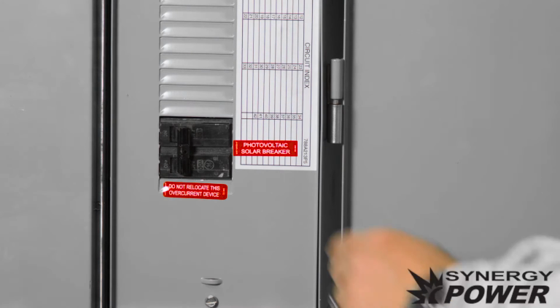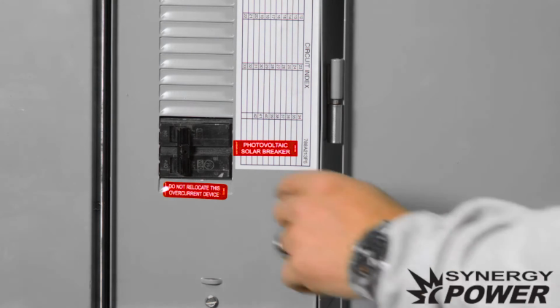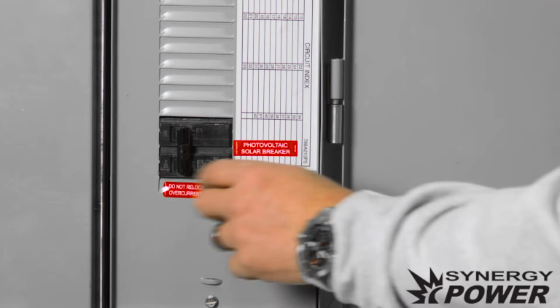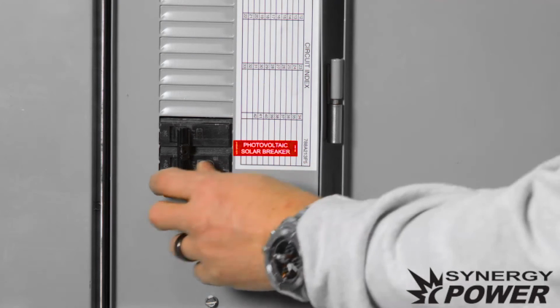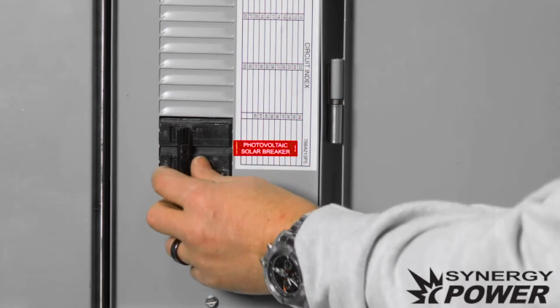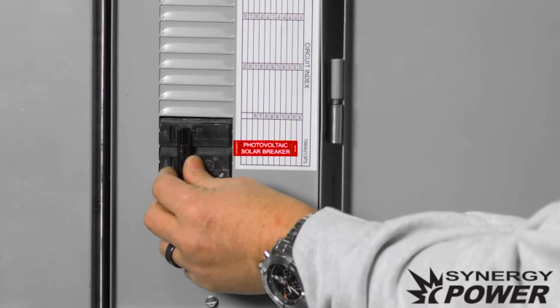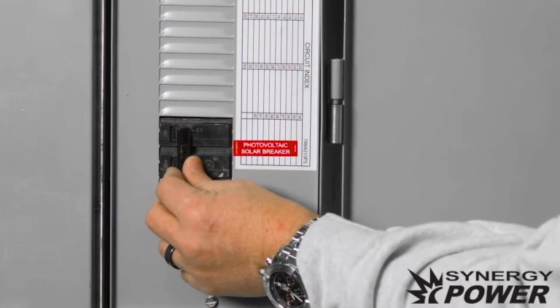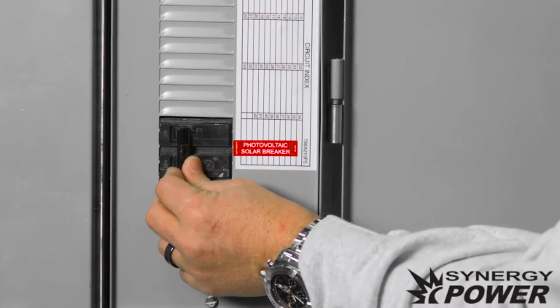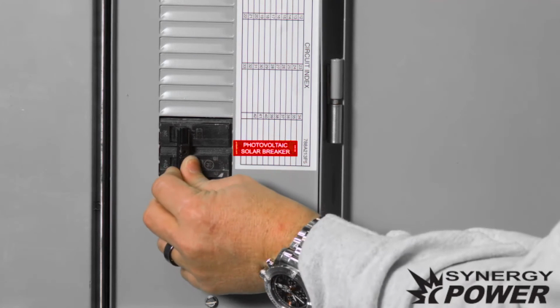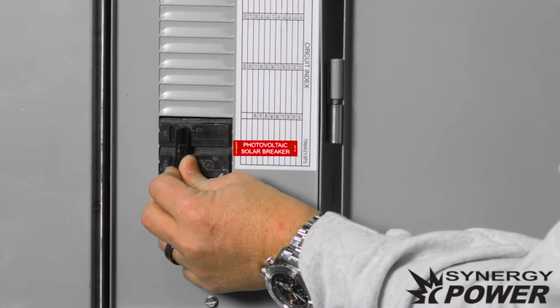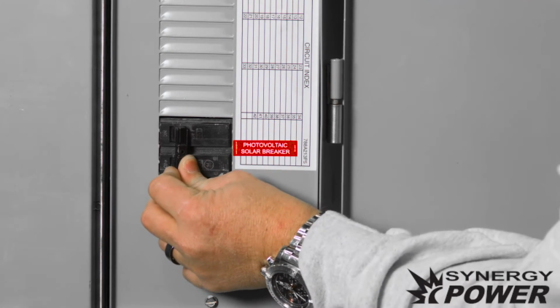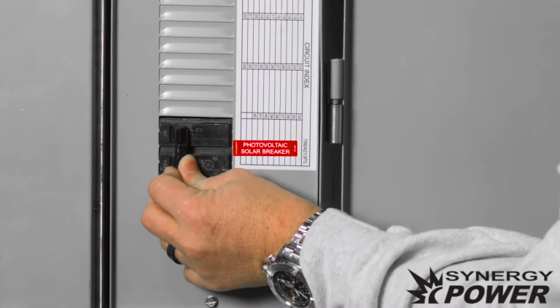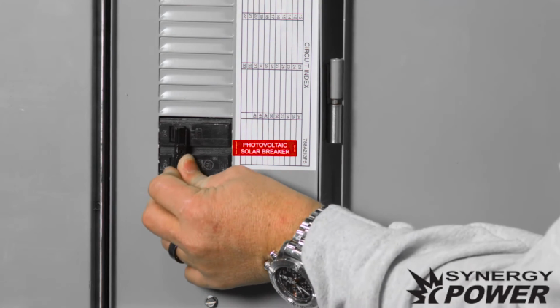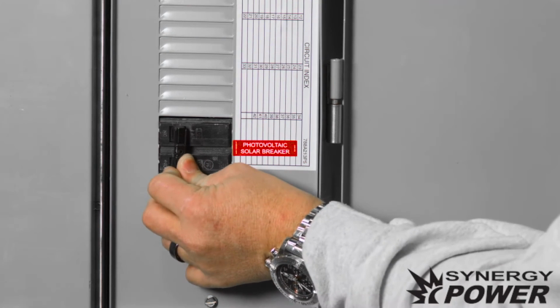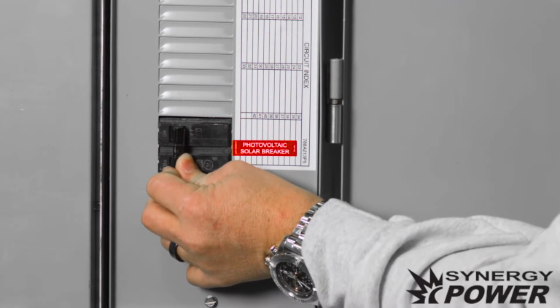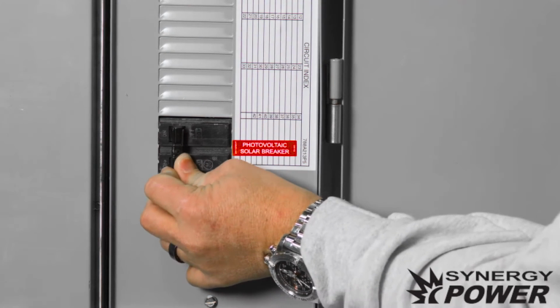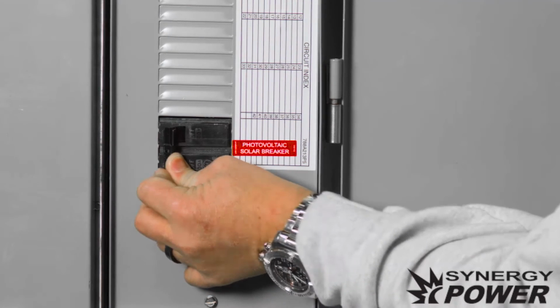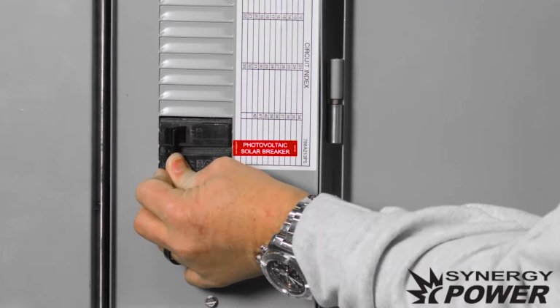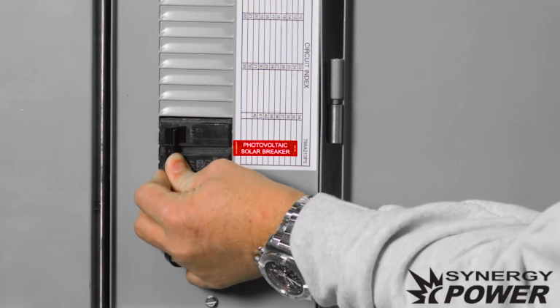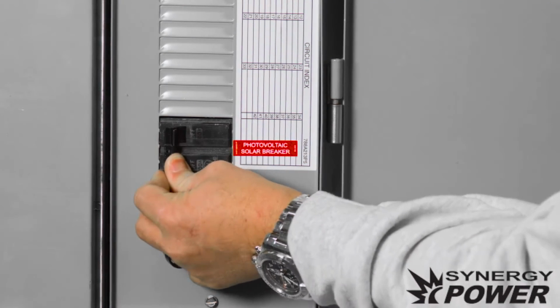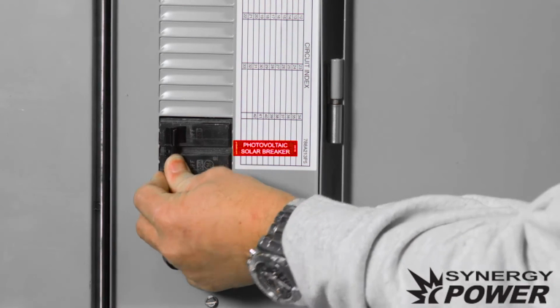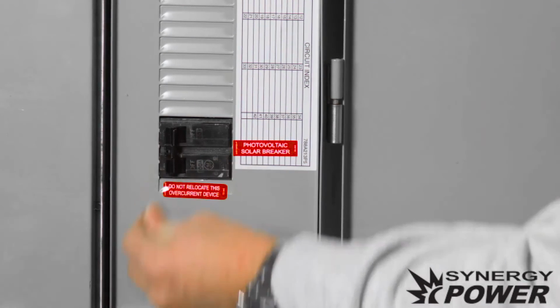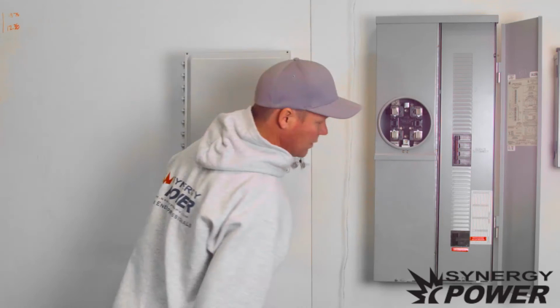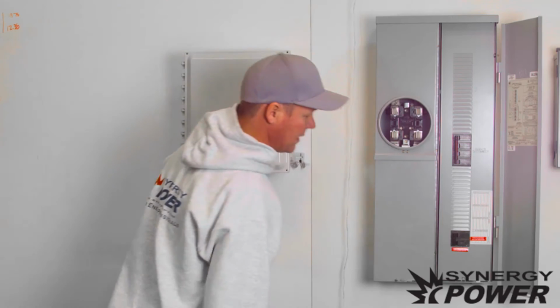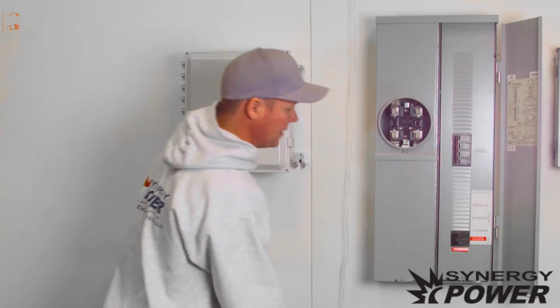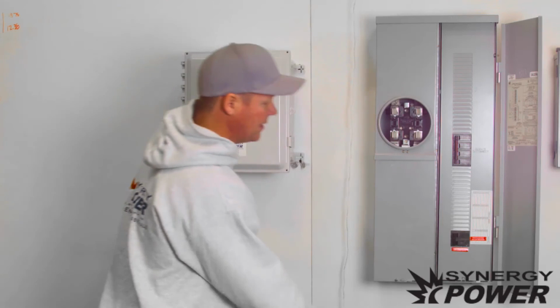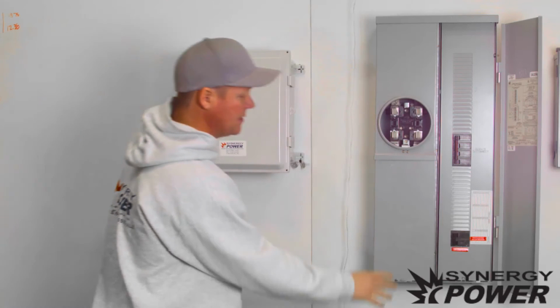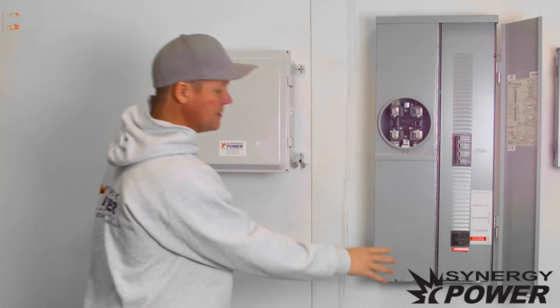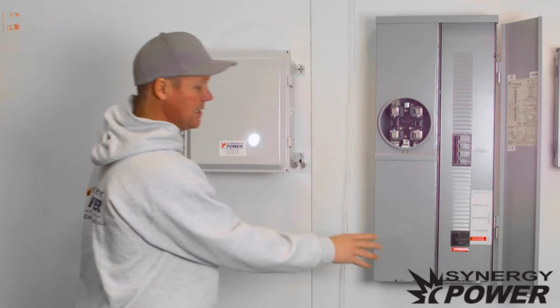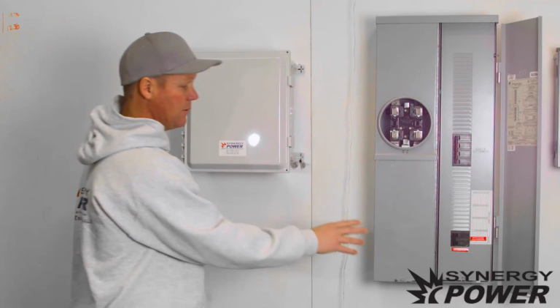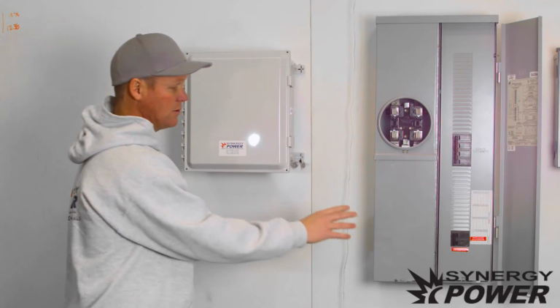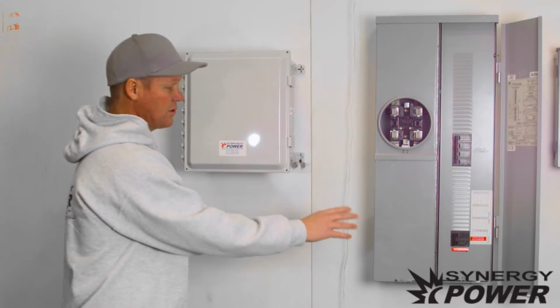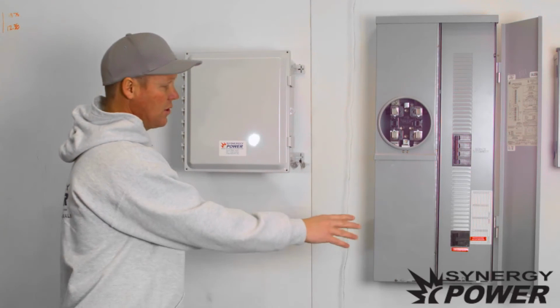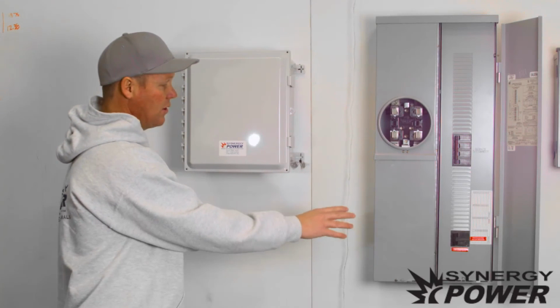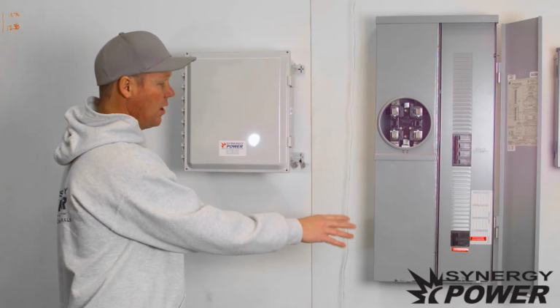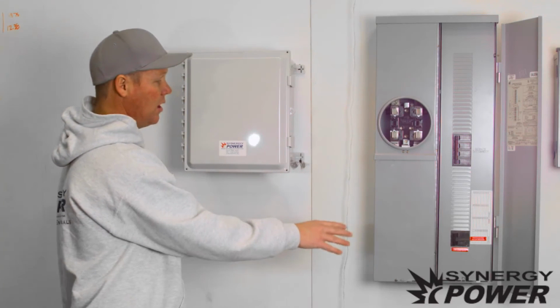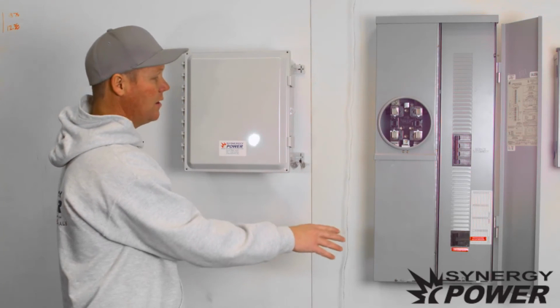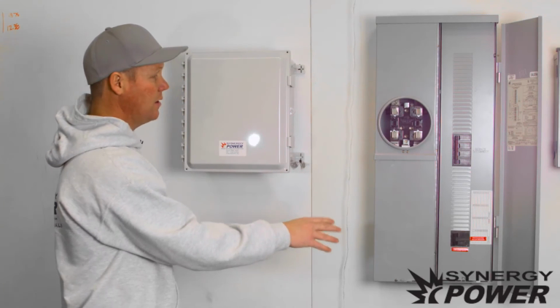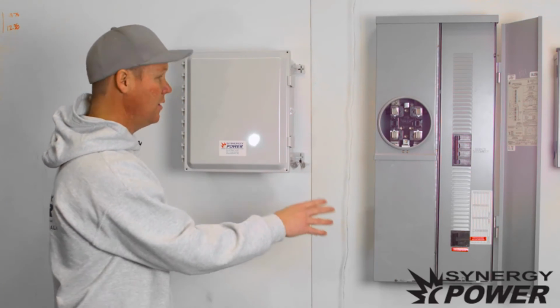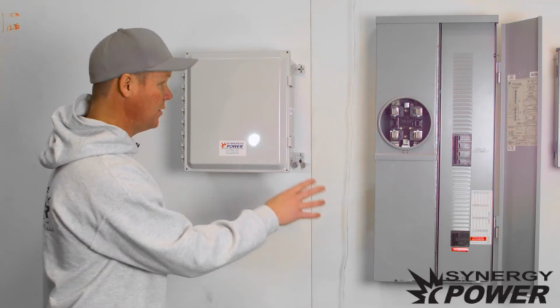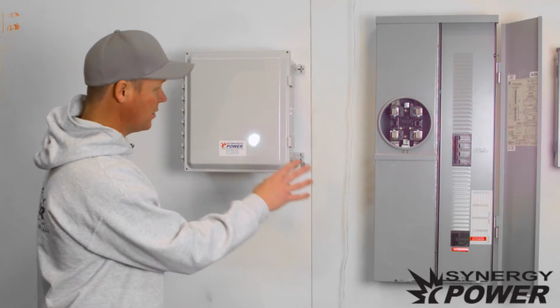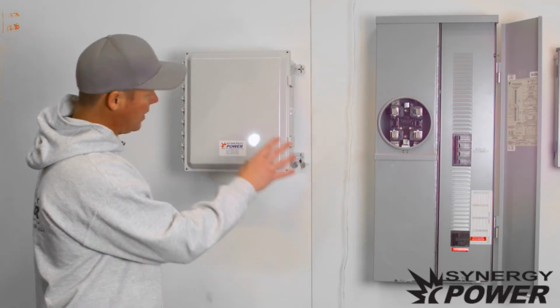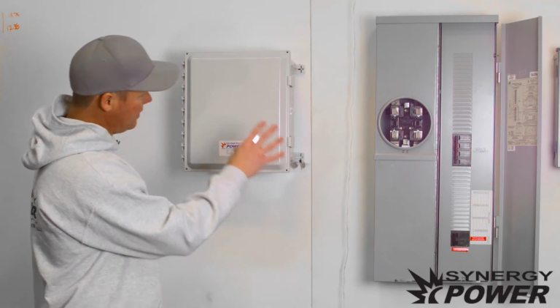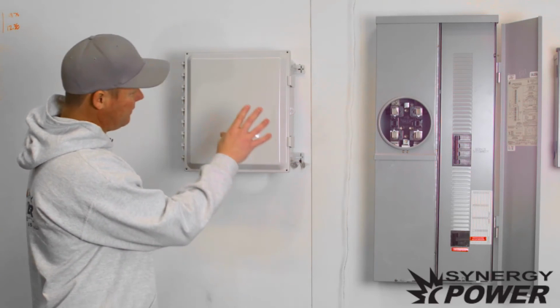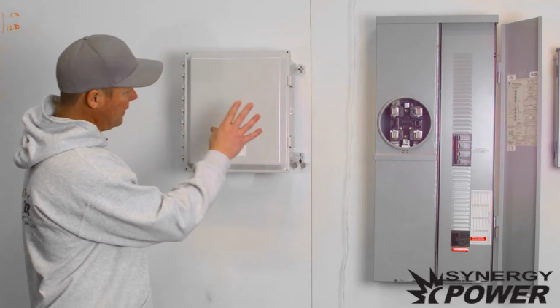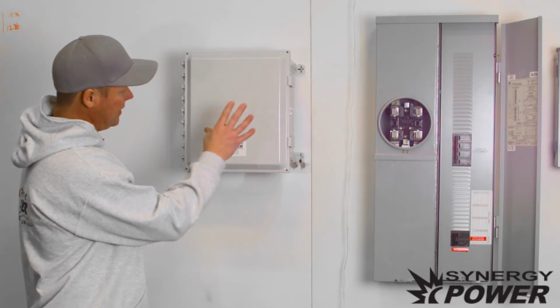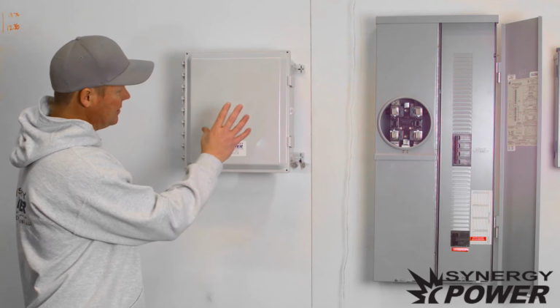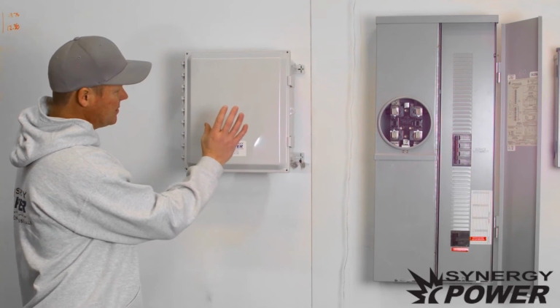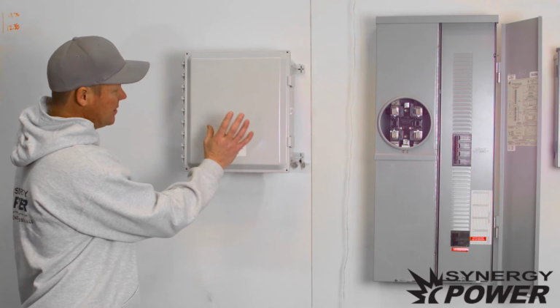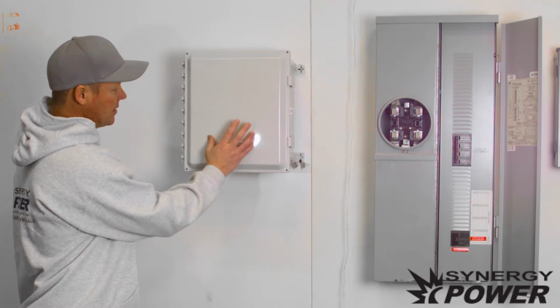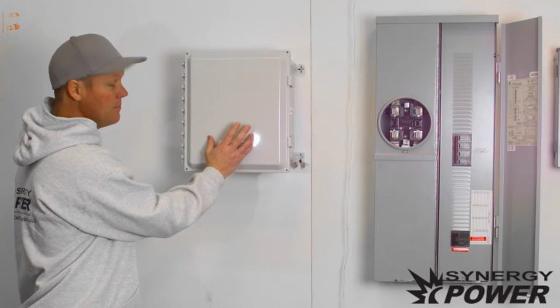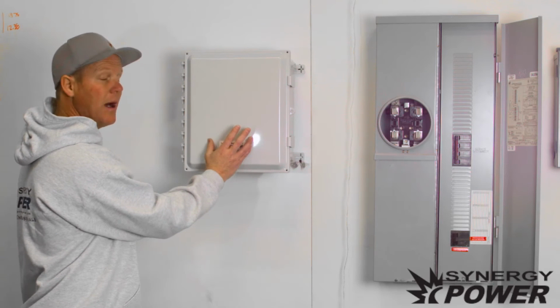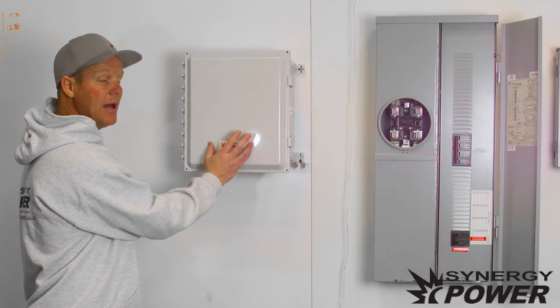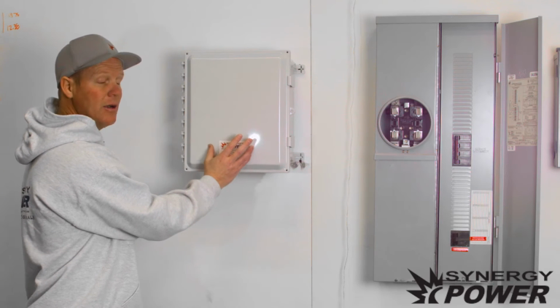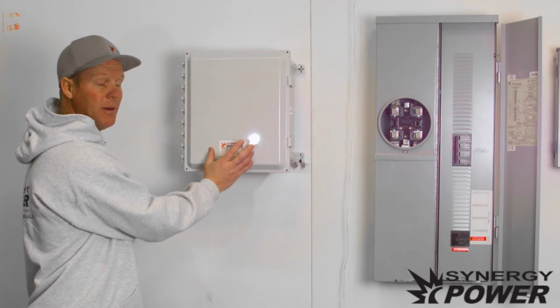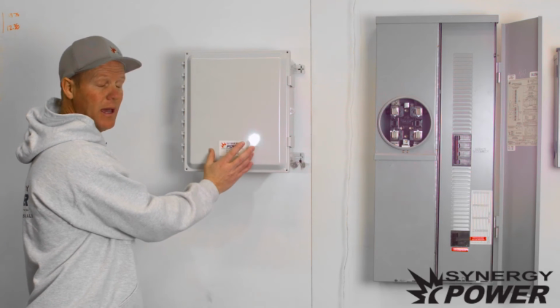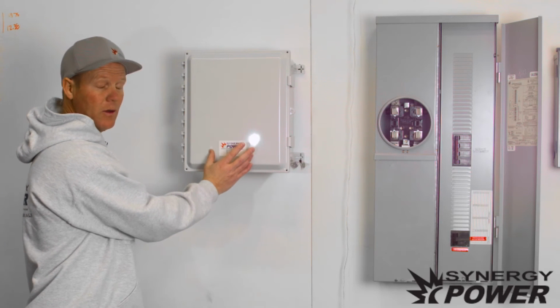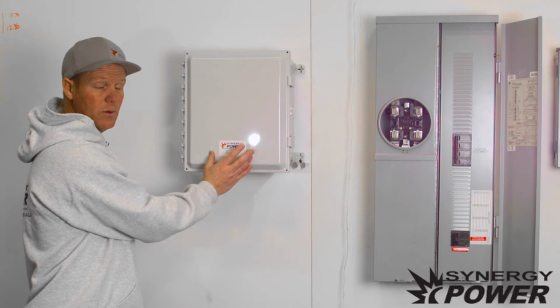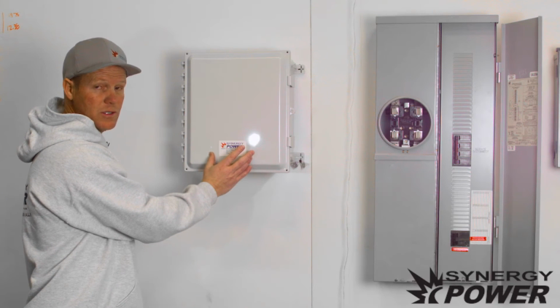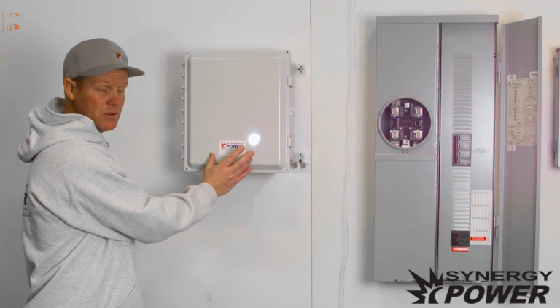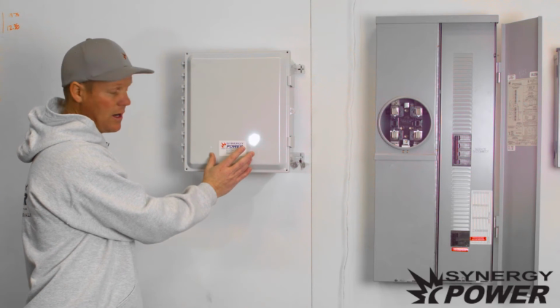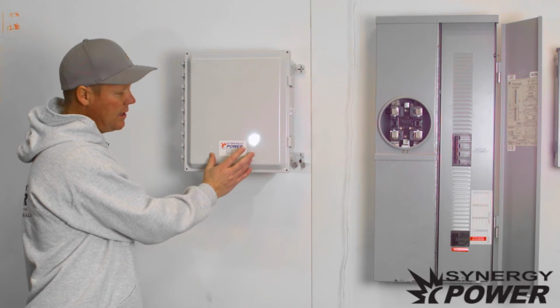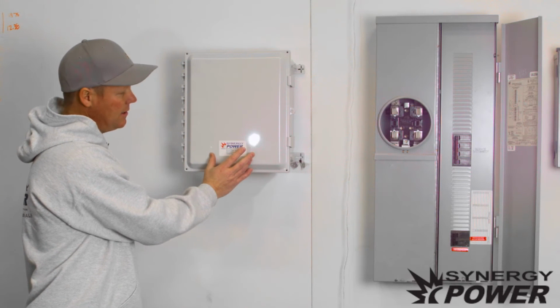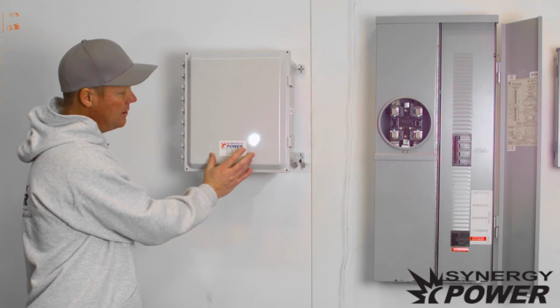You want to switch that to on. What that does is it will turn on your Enphase combiner panel, which is right here.